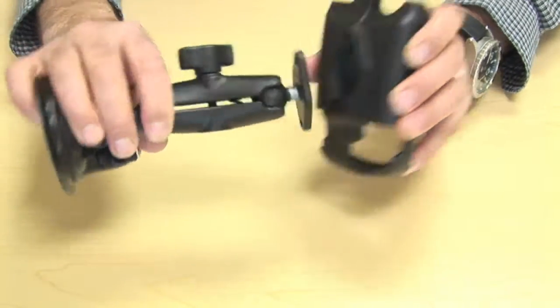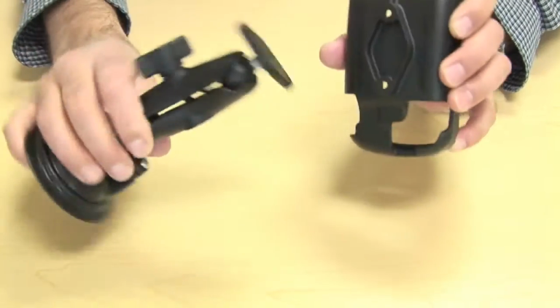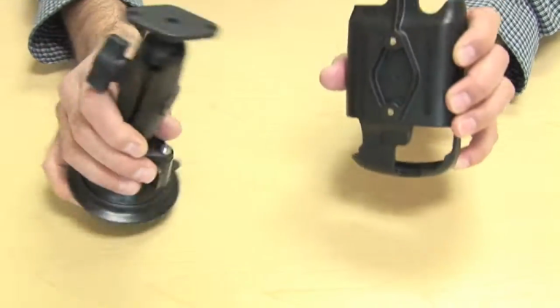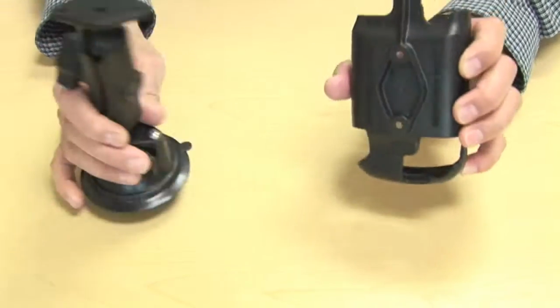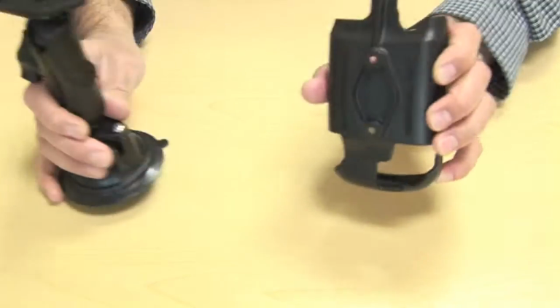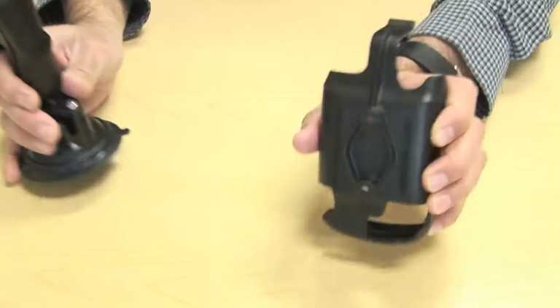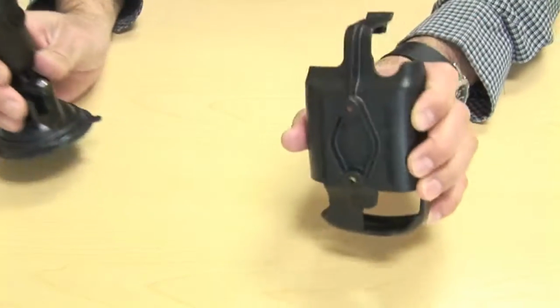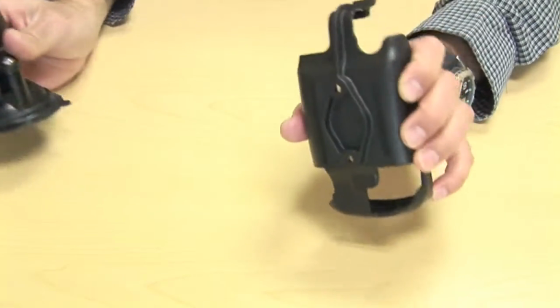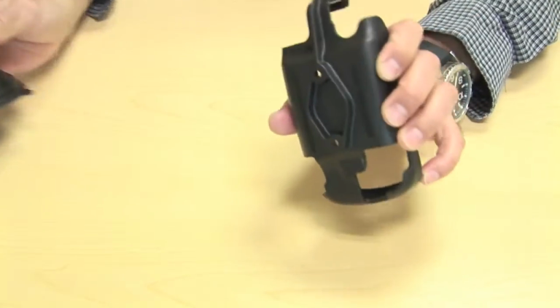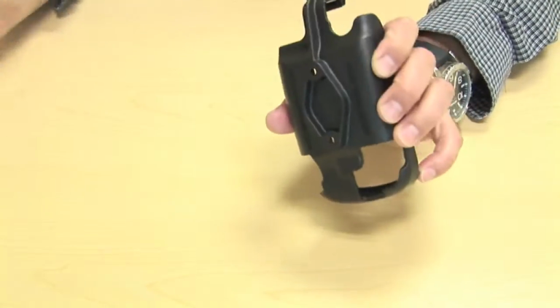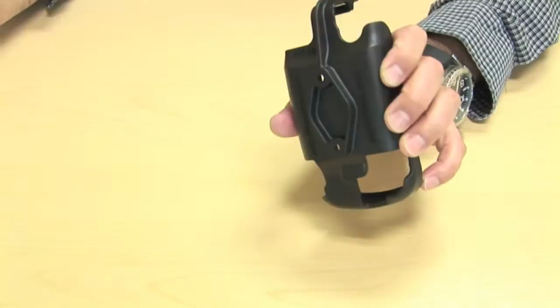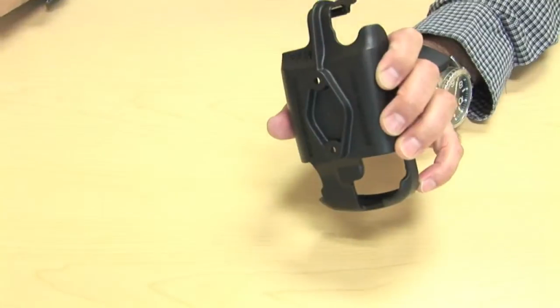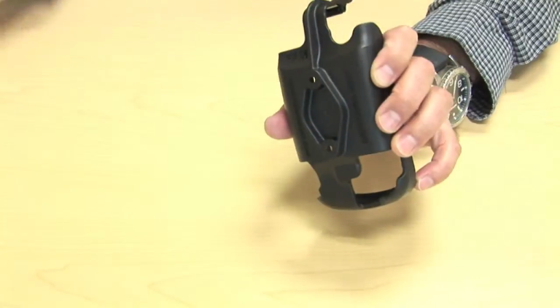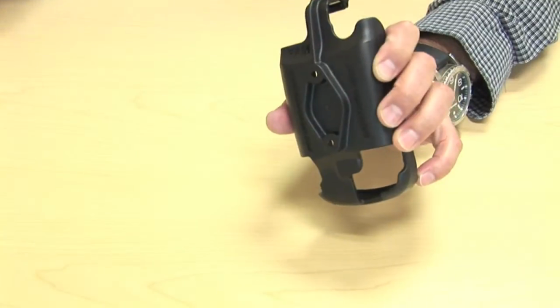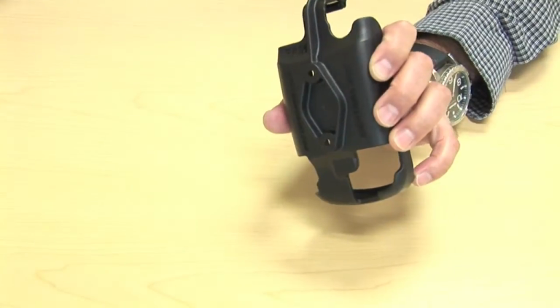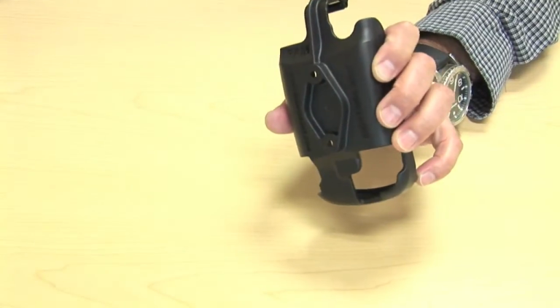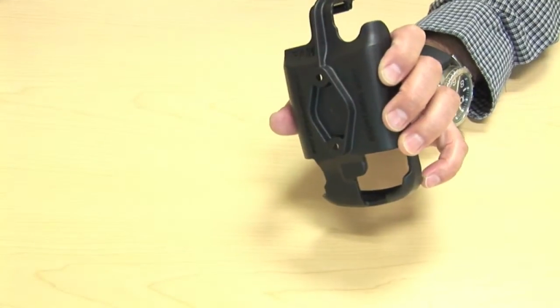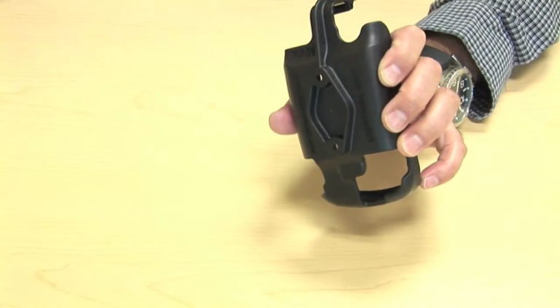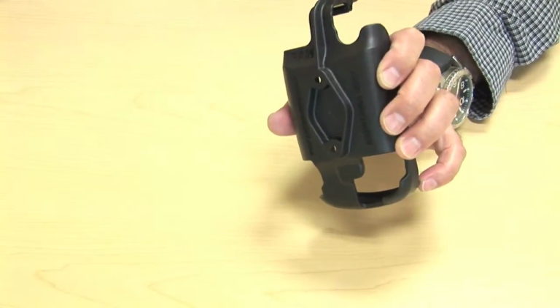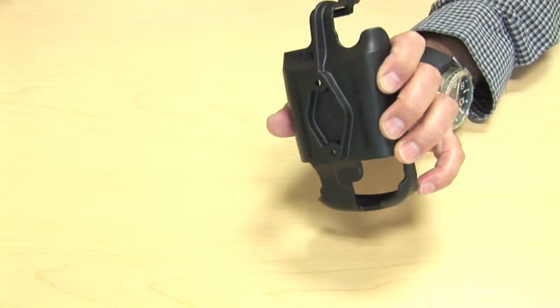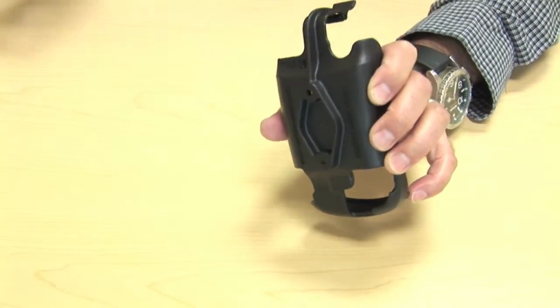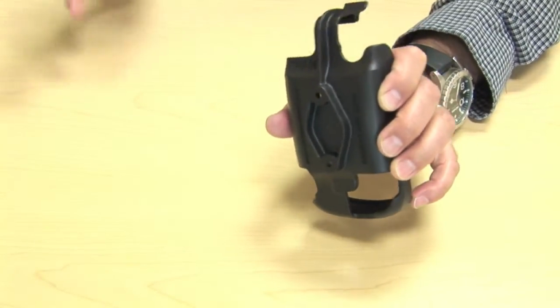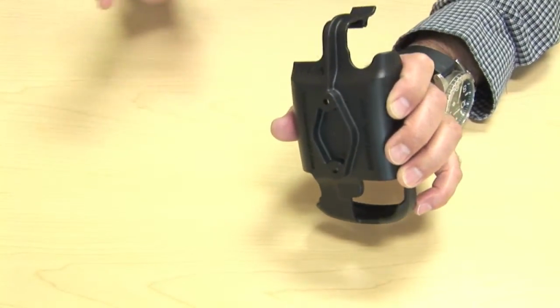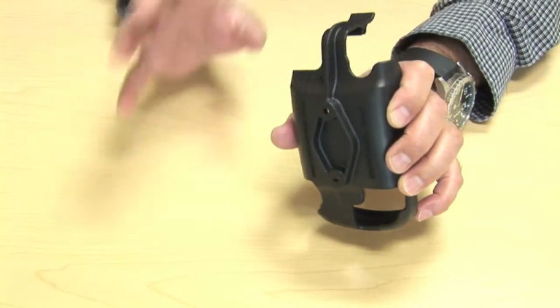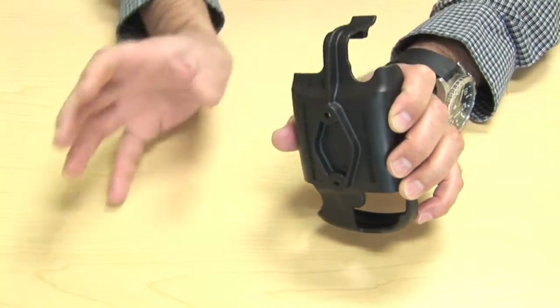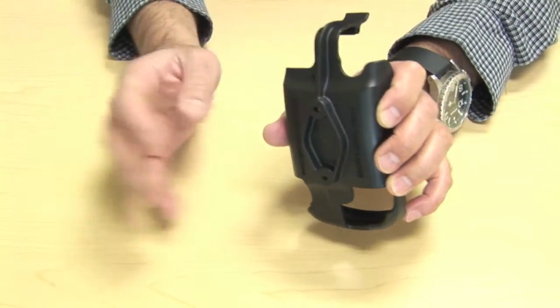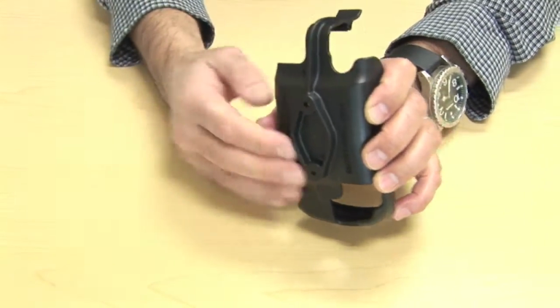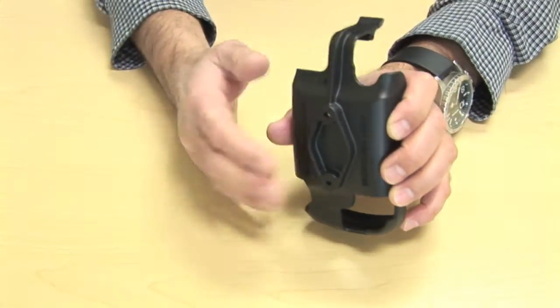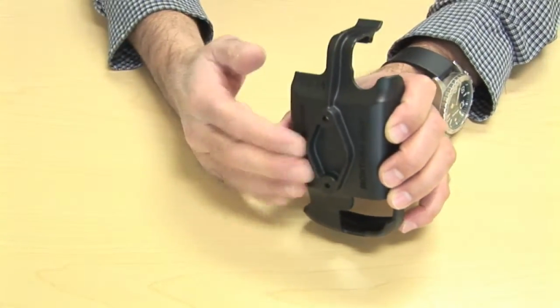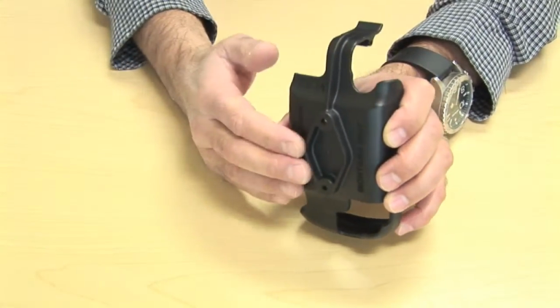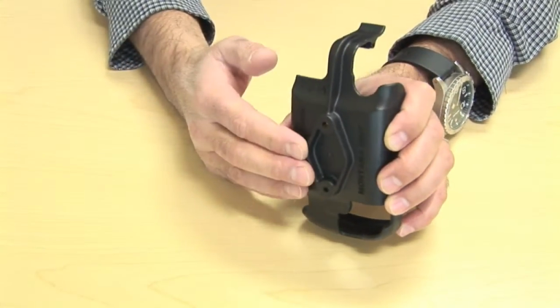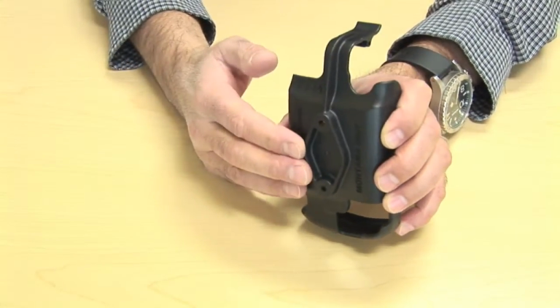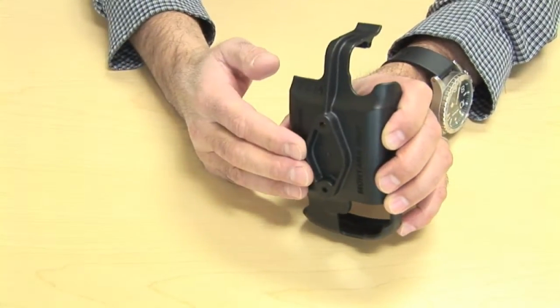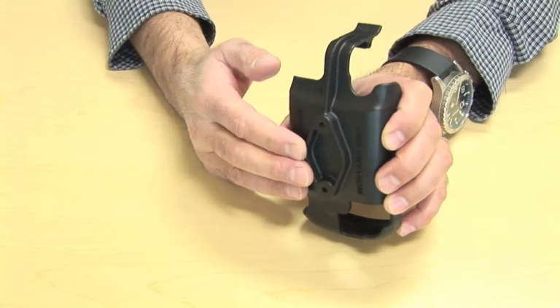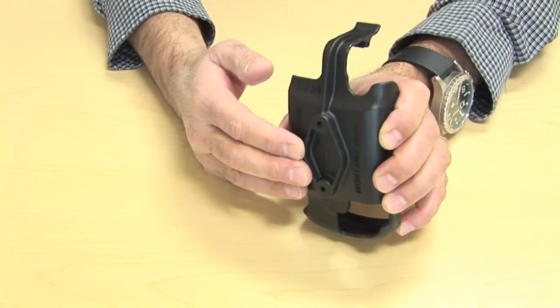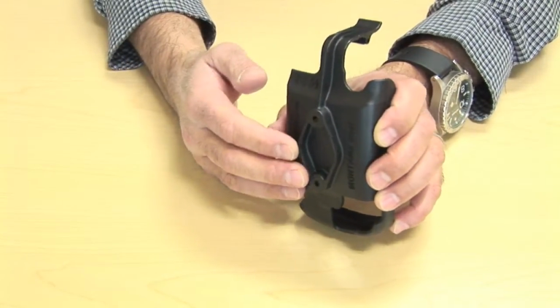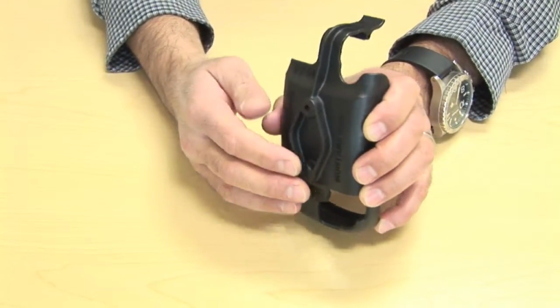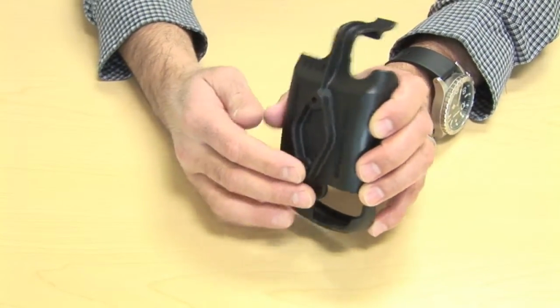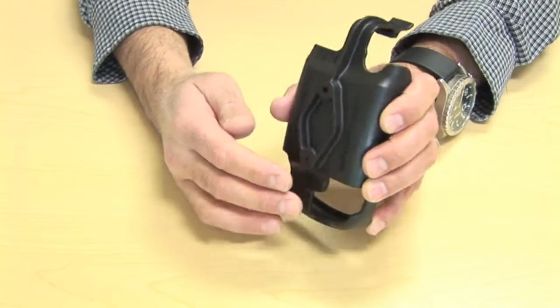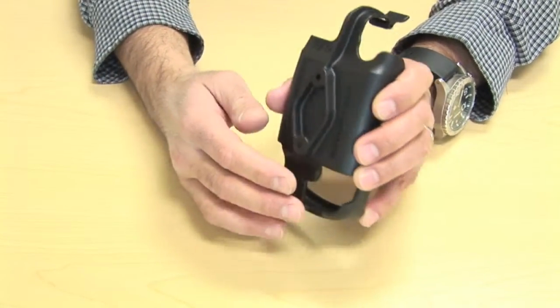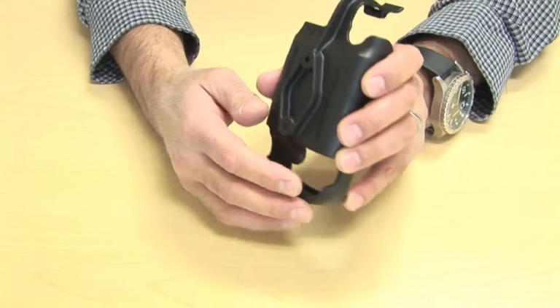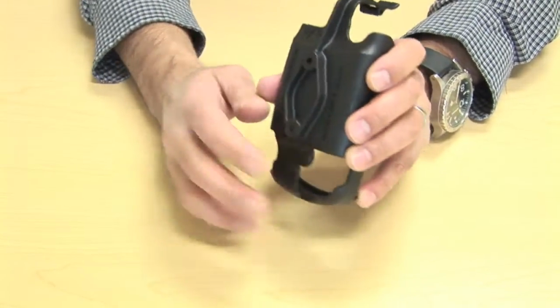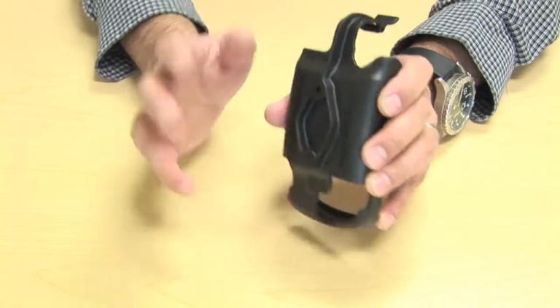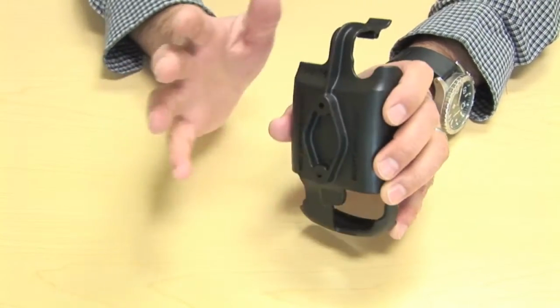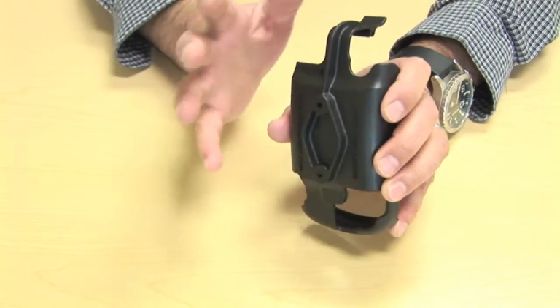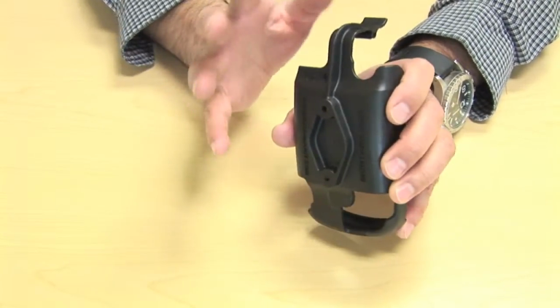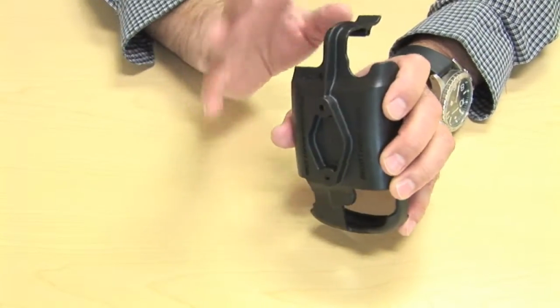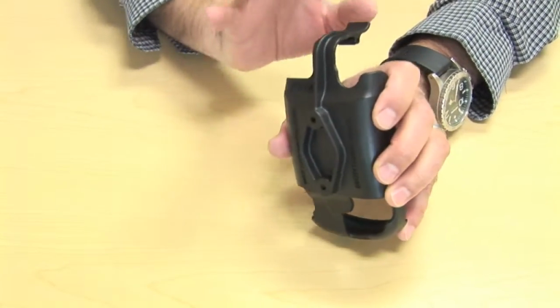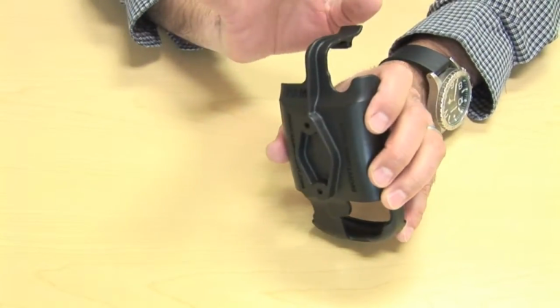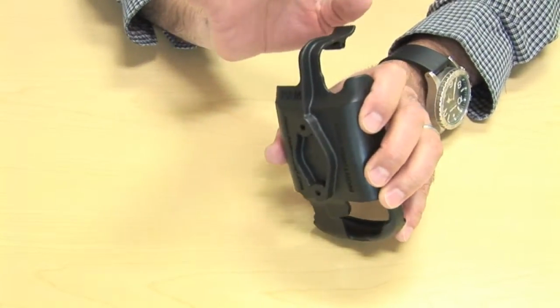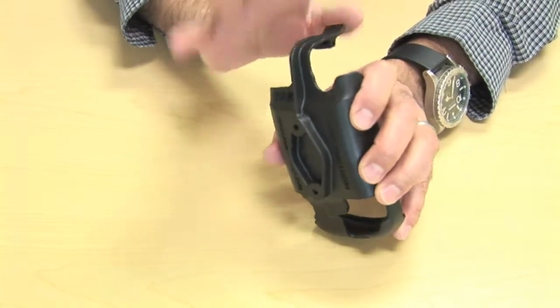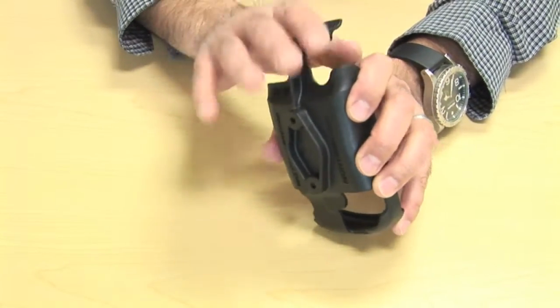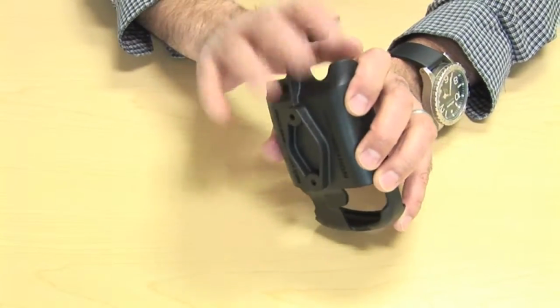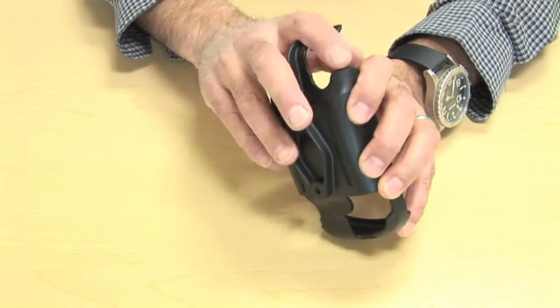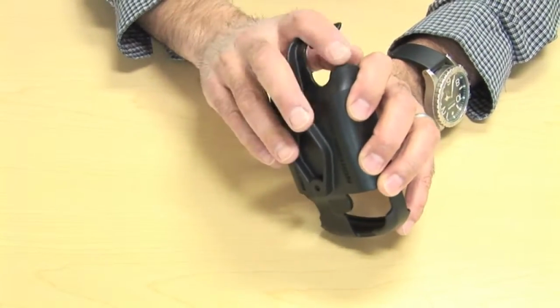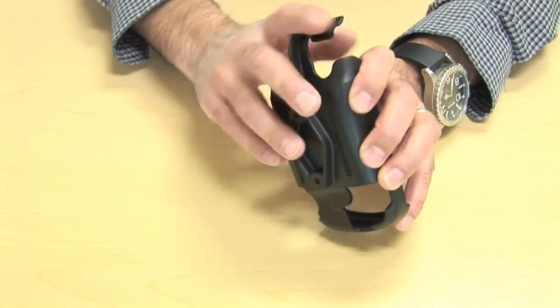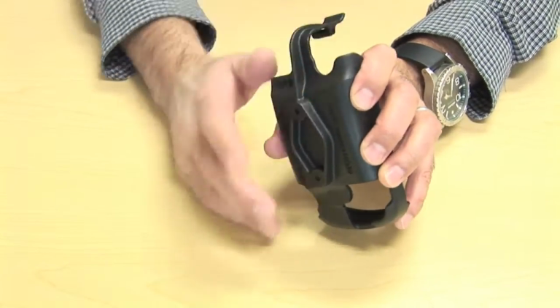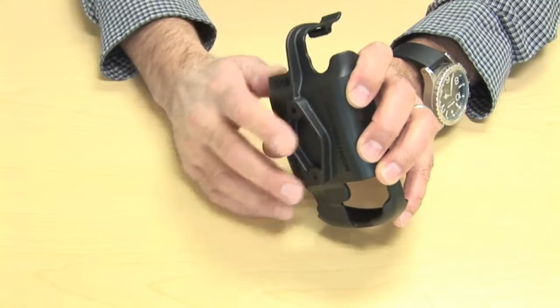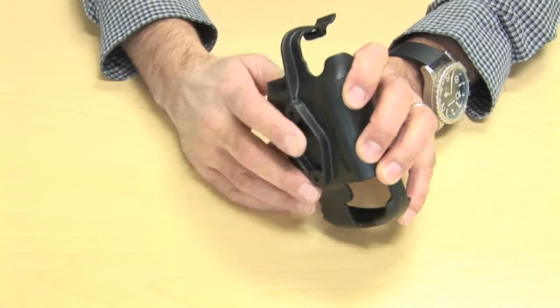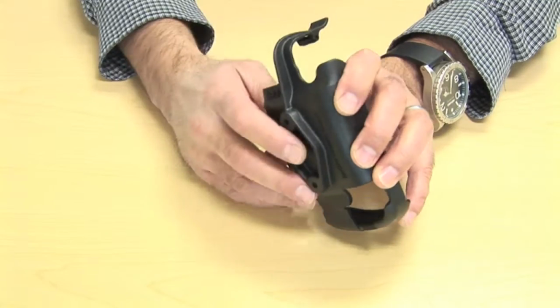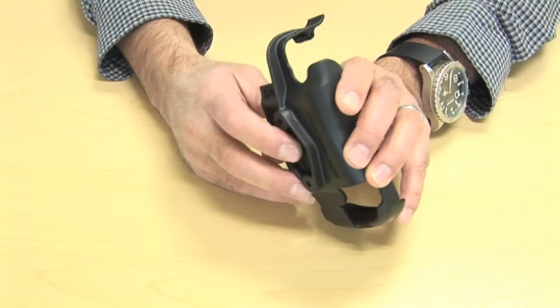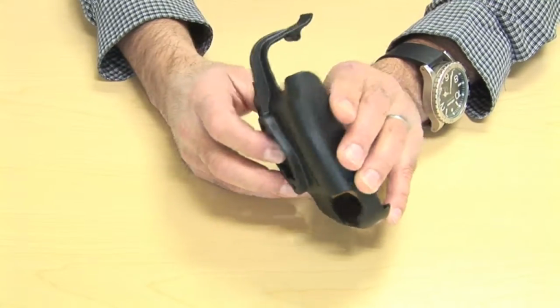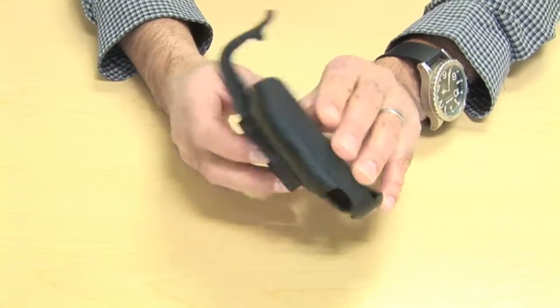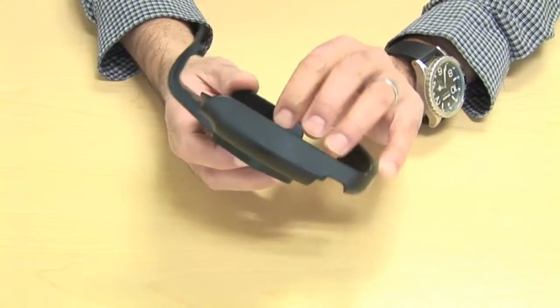The cradle itself includes the hardware to connect the mount to the back of the cradle, so the hardware for it will come with the cradle.